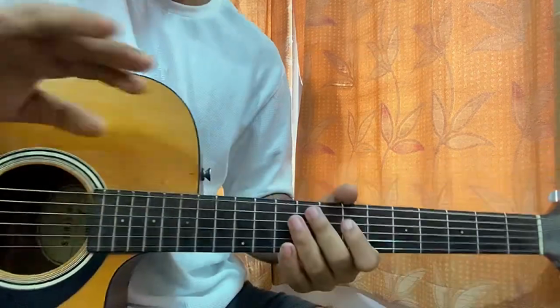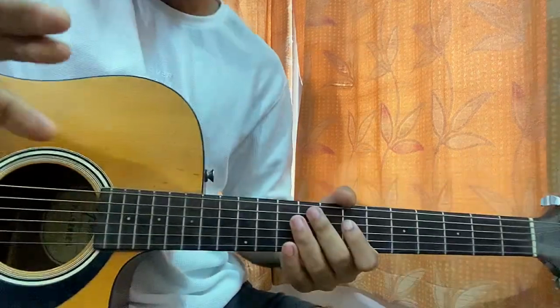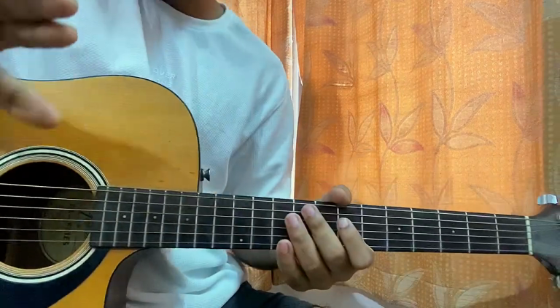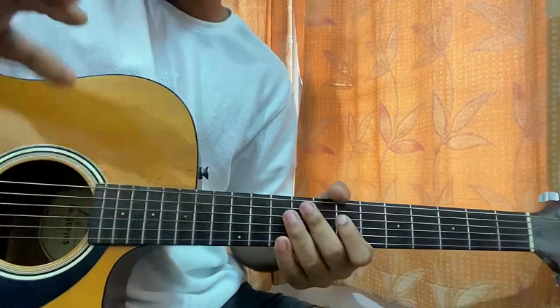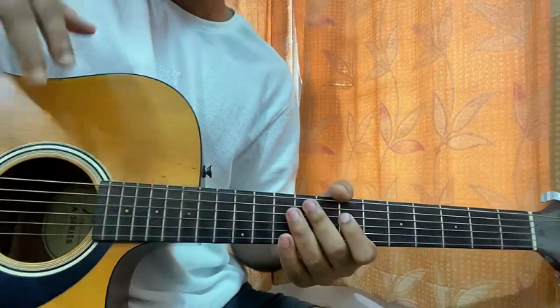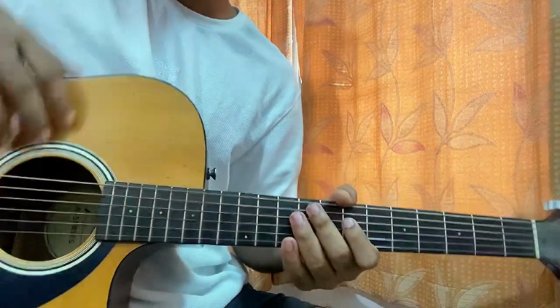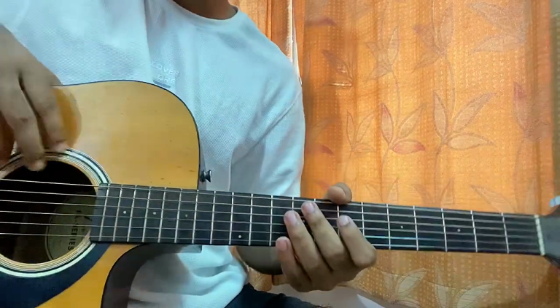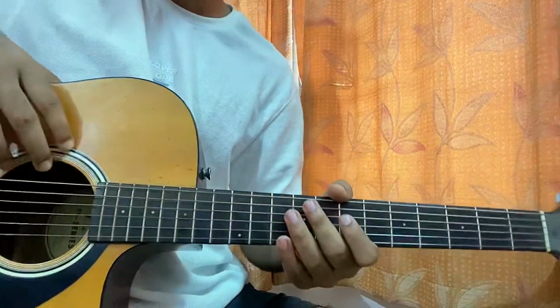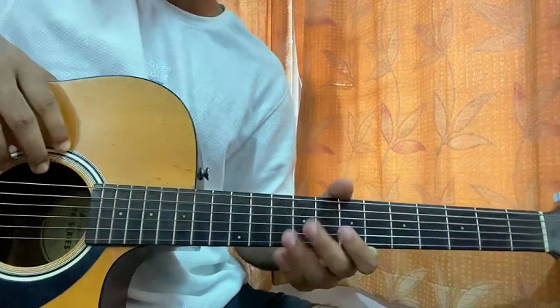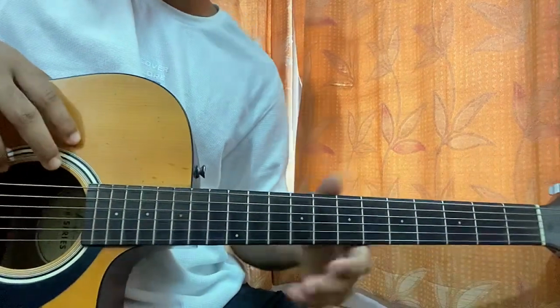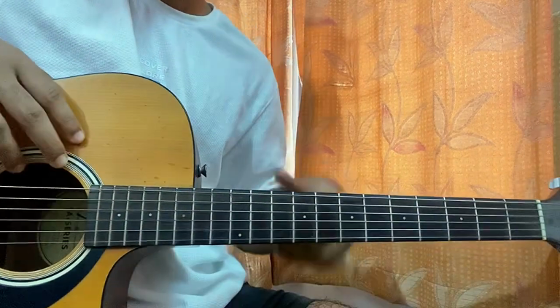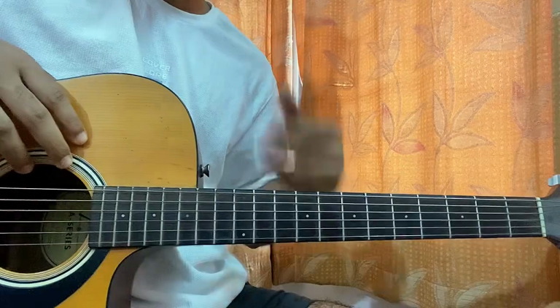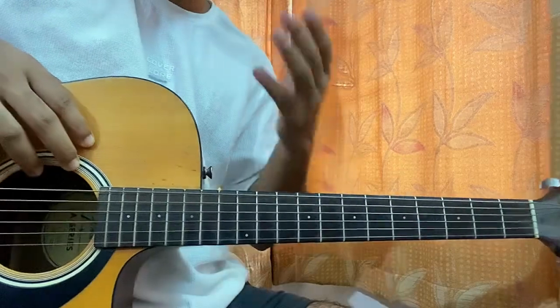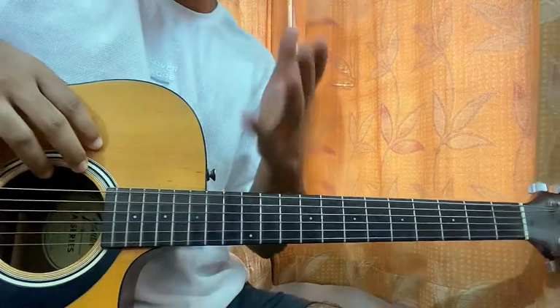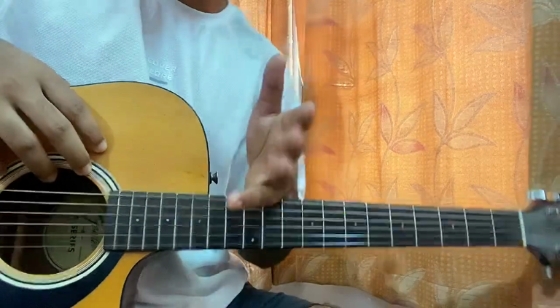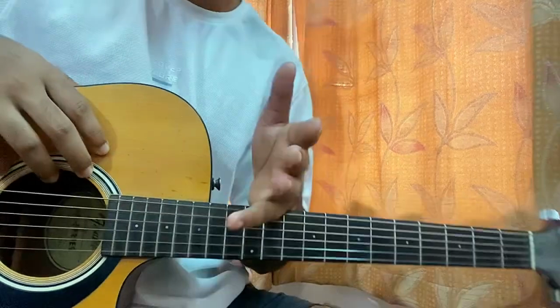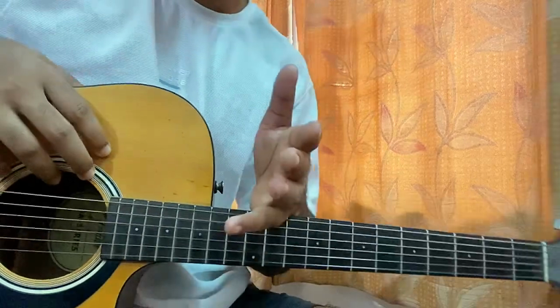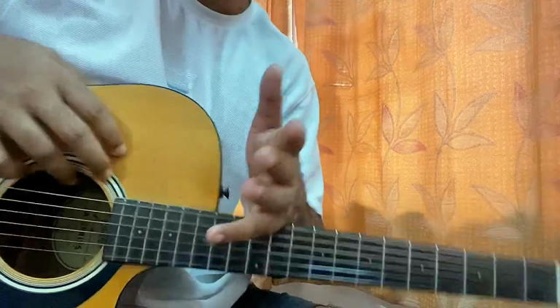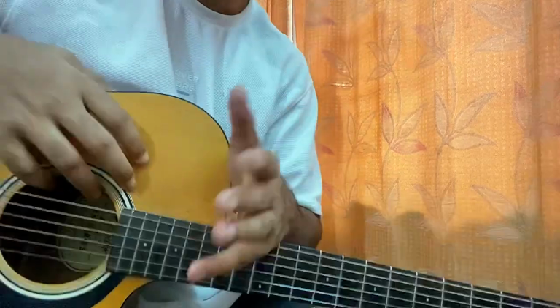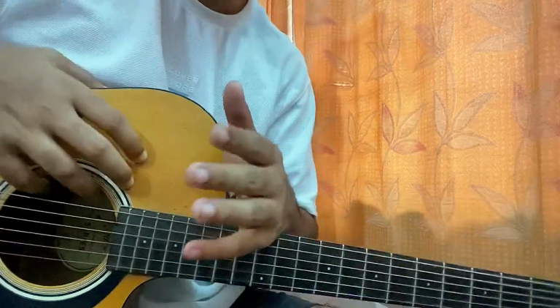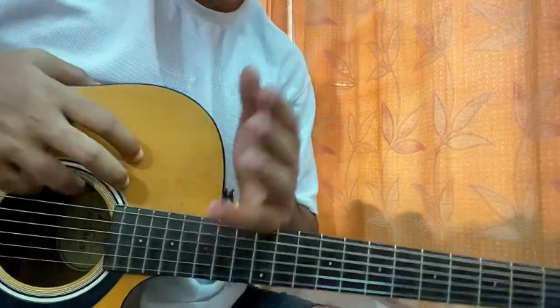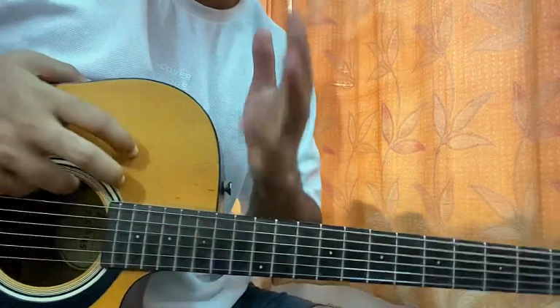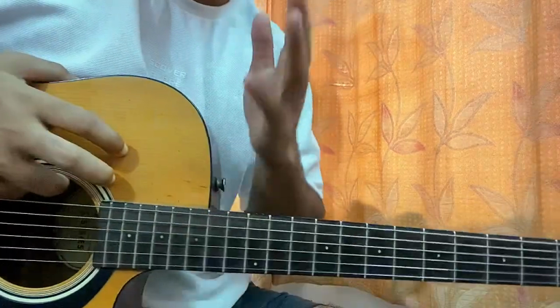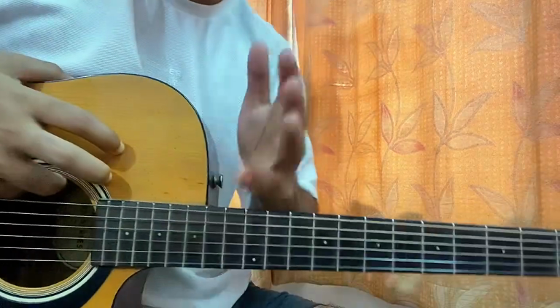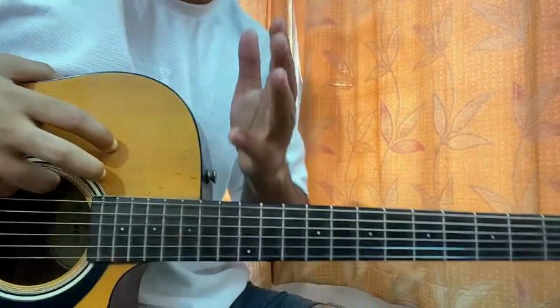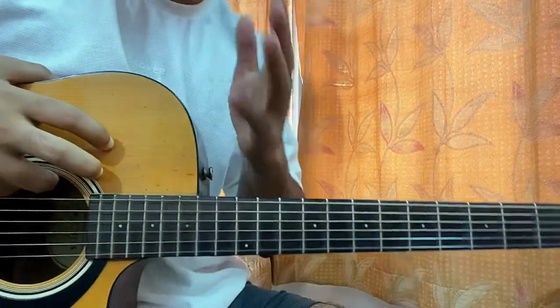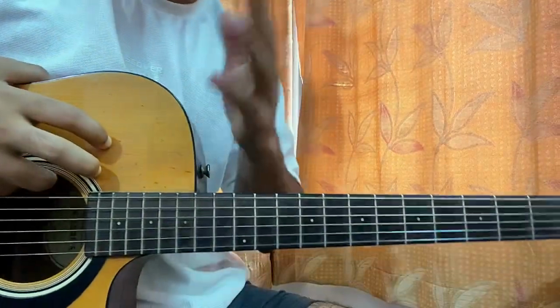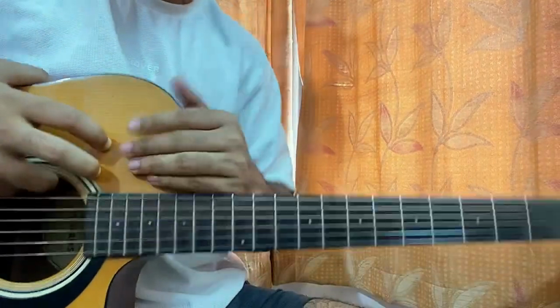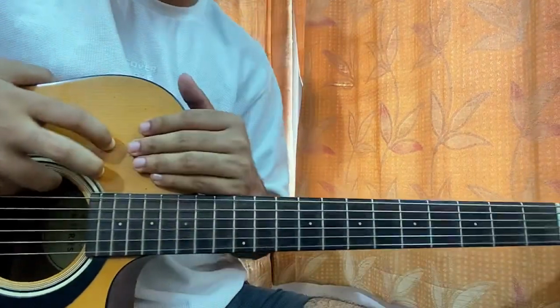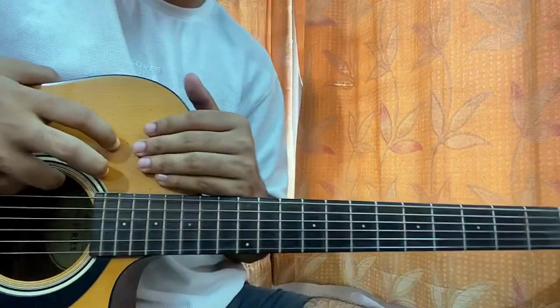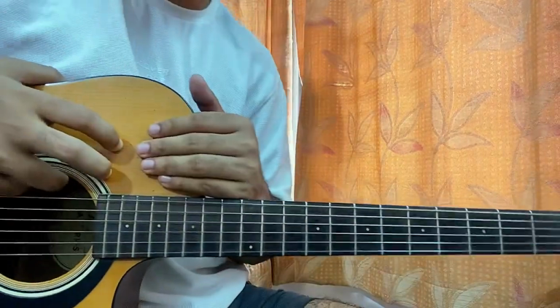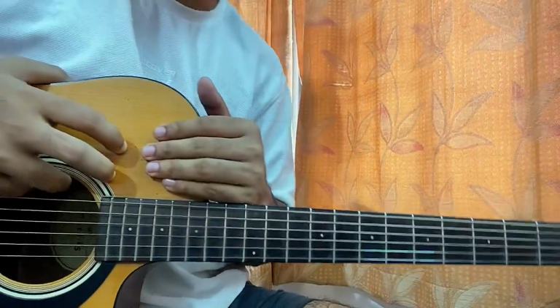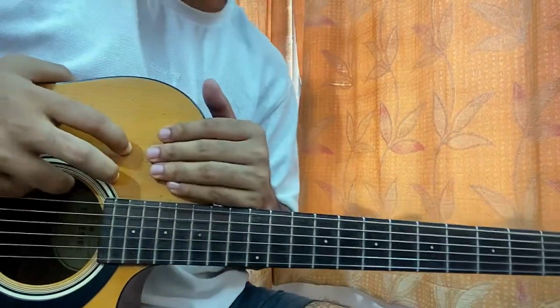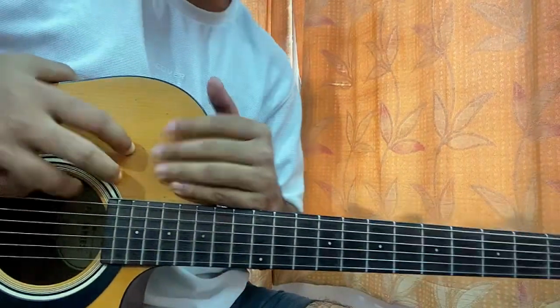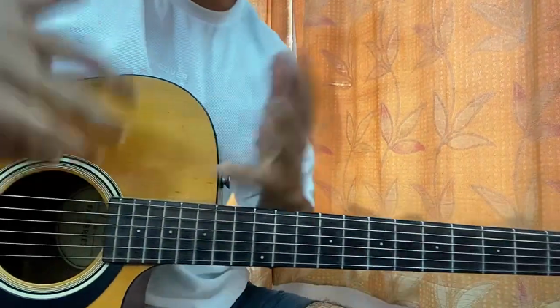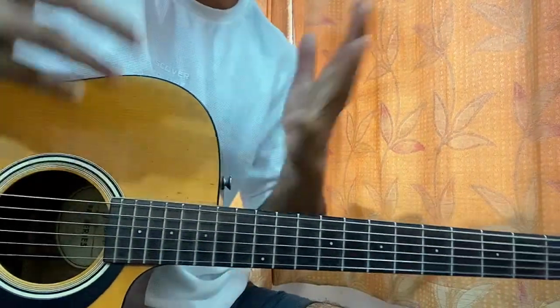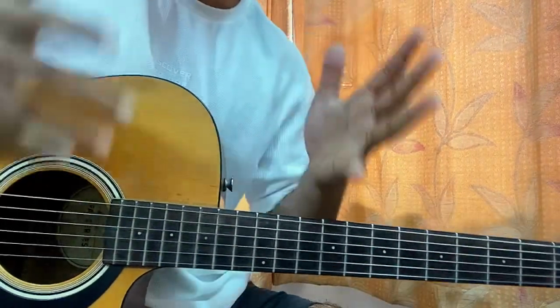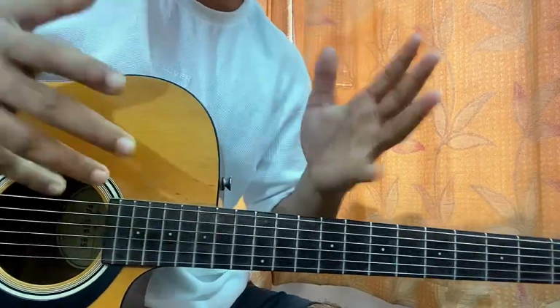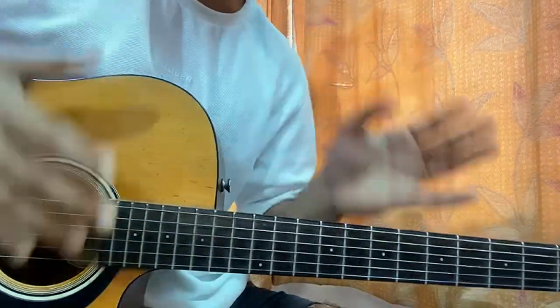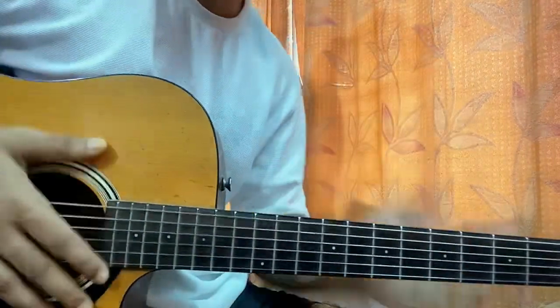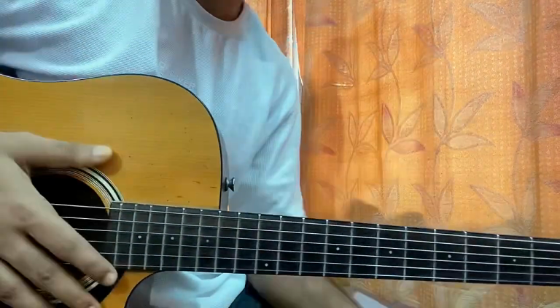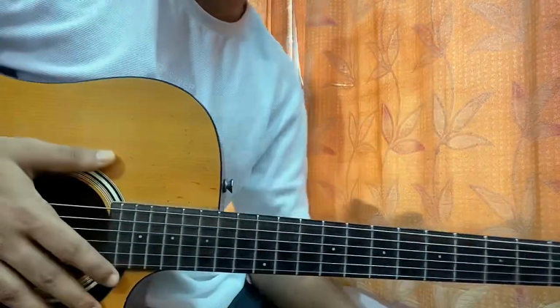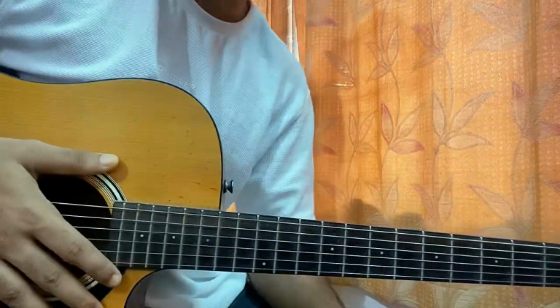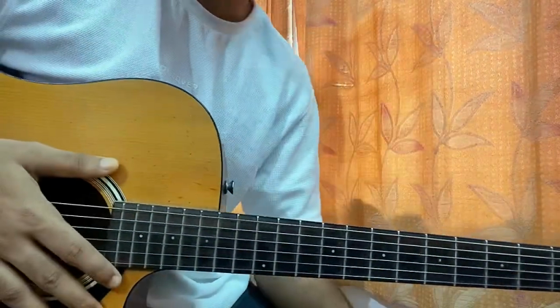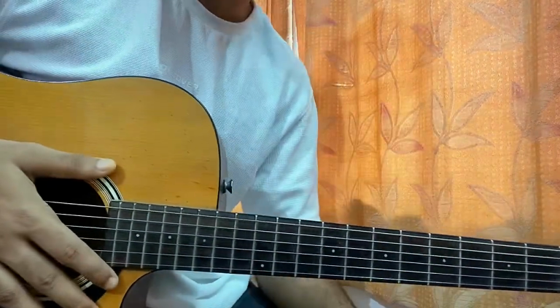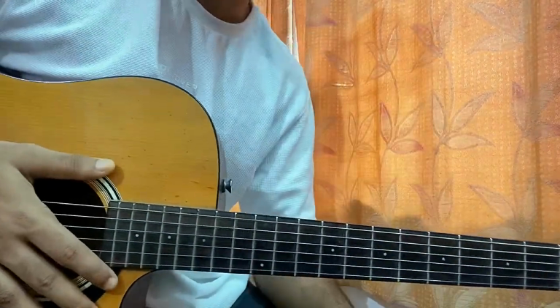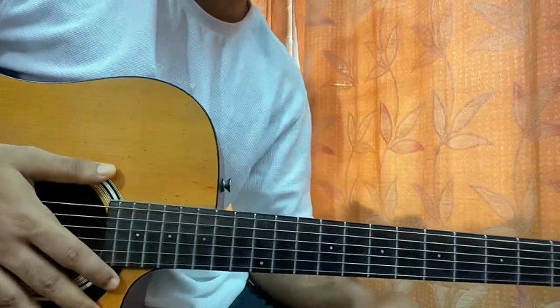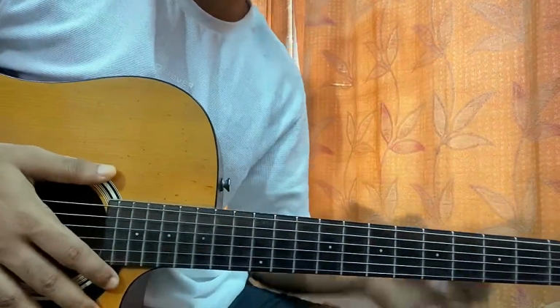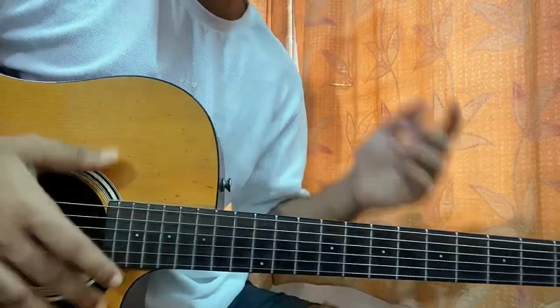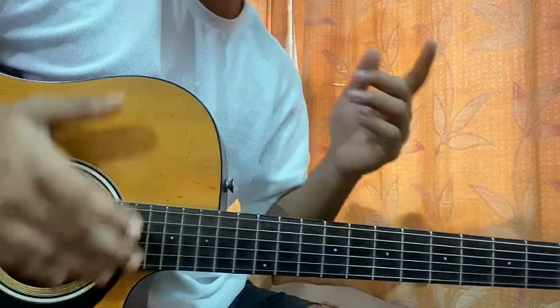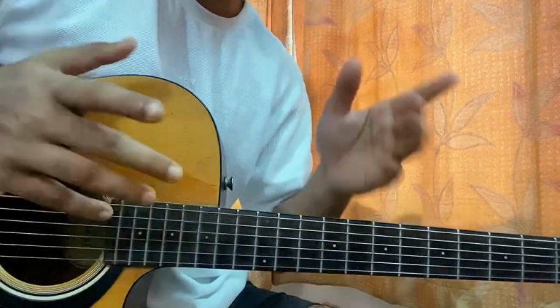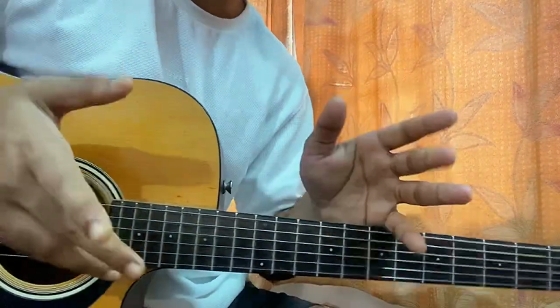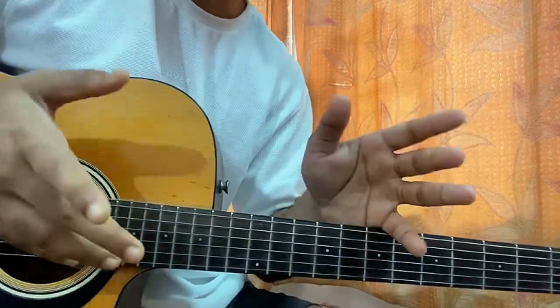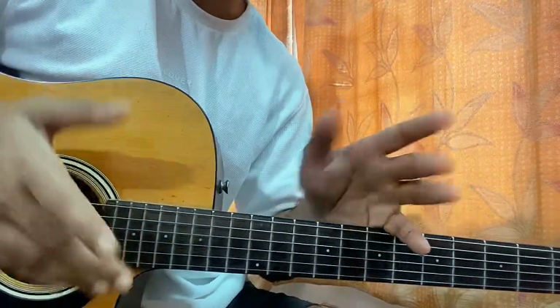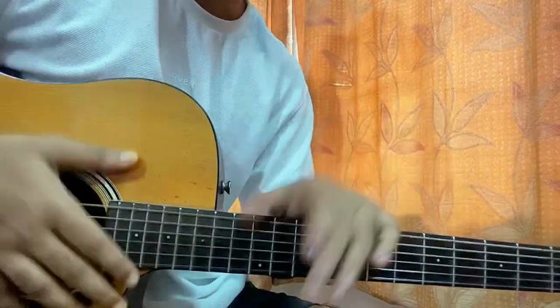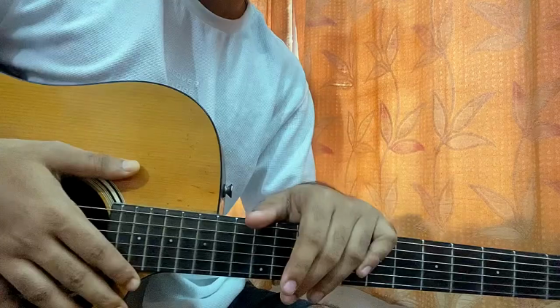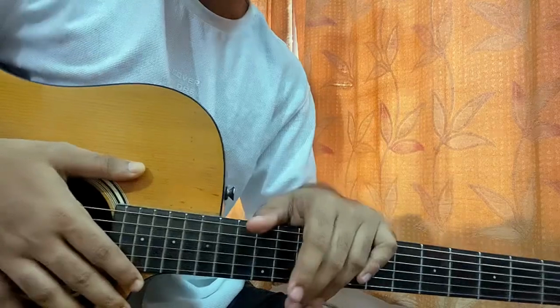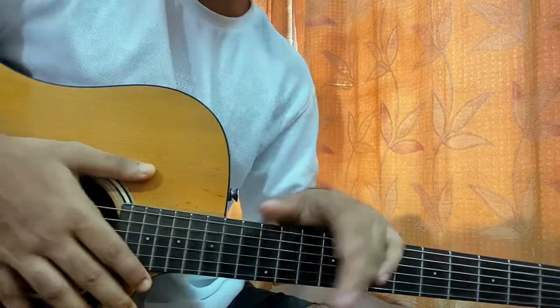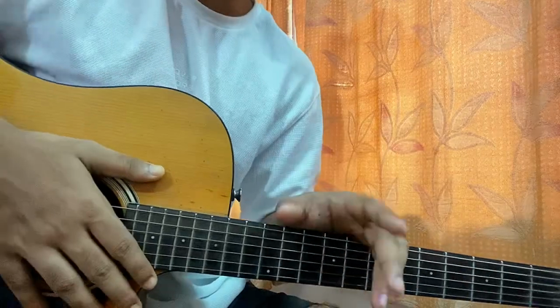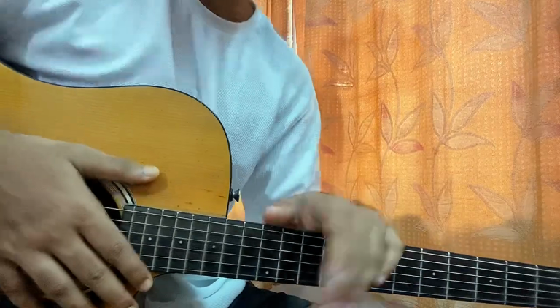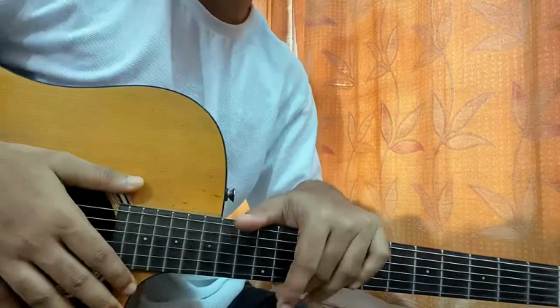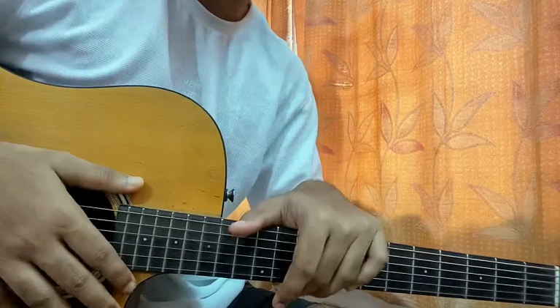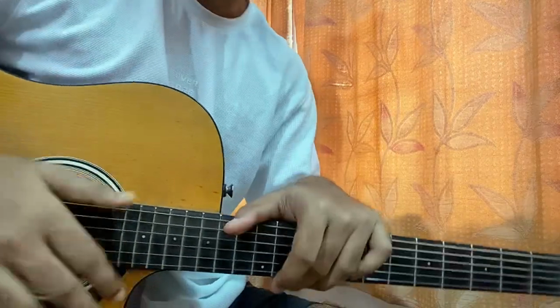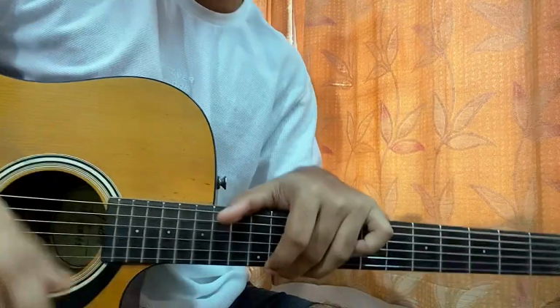There you have it, that's the full song guys. Hope the video helps you out. Do let me know what other song you want to learn, and for more easy guitar tutorials like this, do subscribe. Thanks for watching, bye!